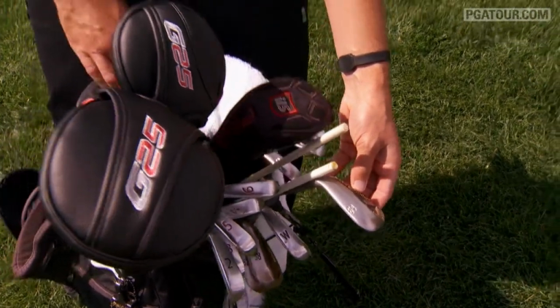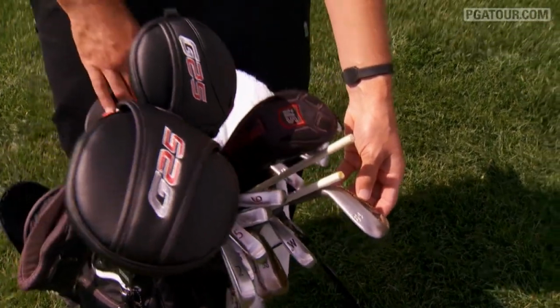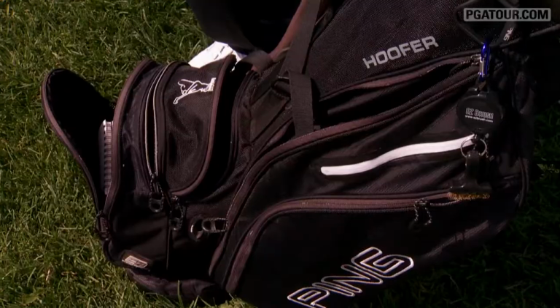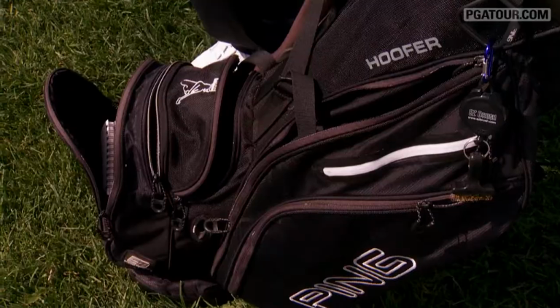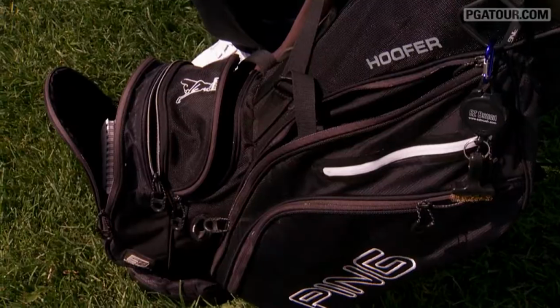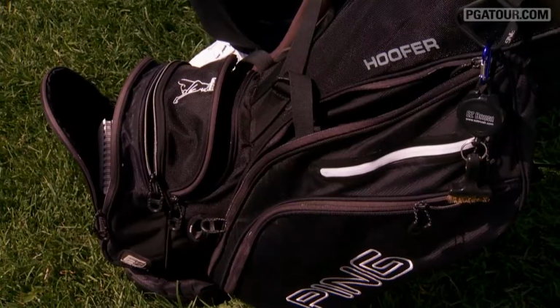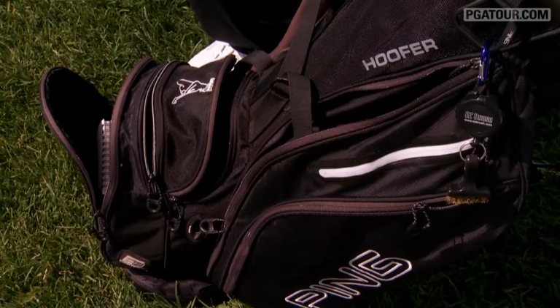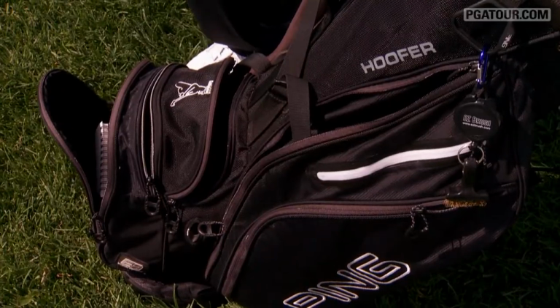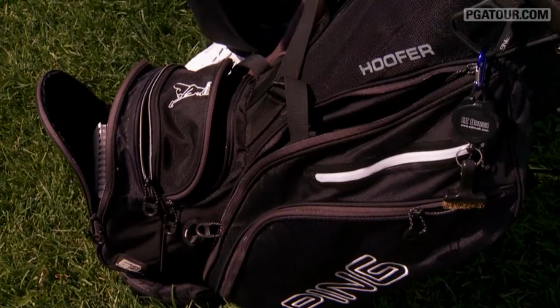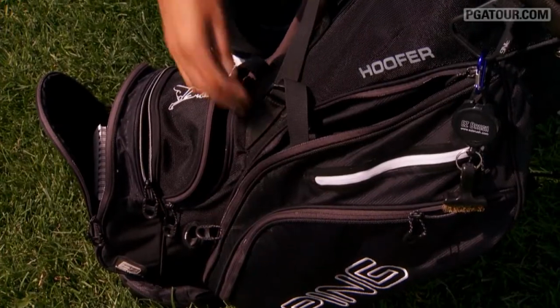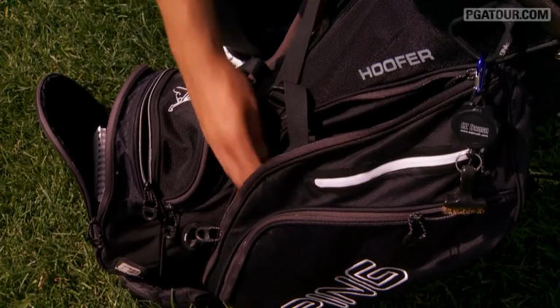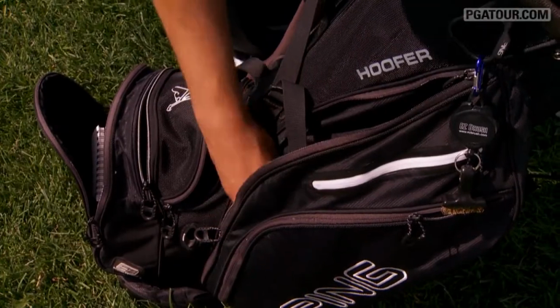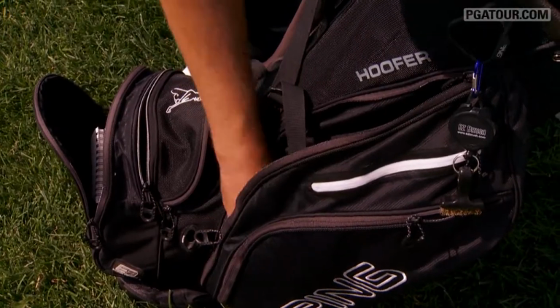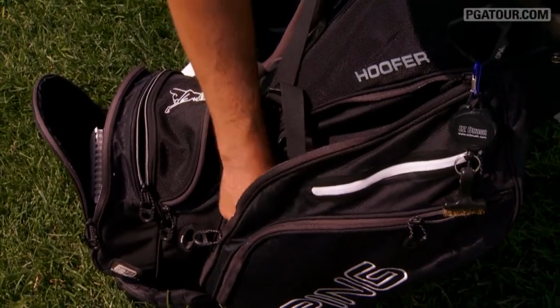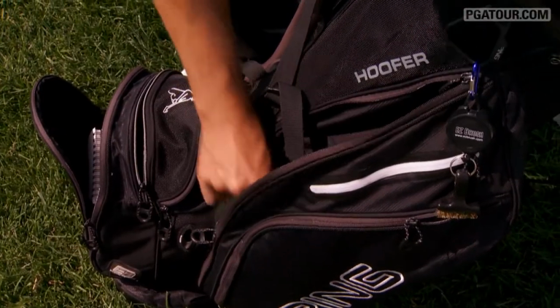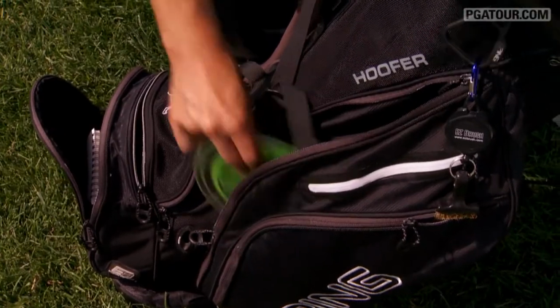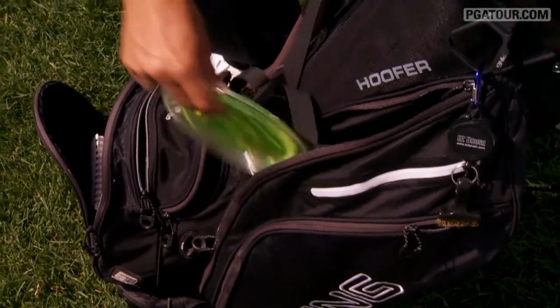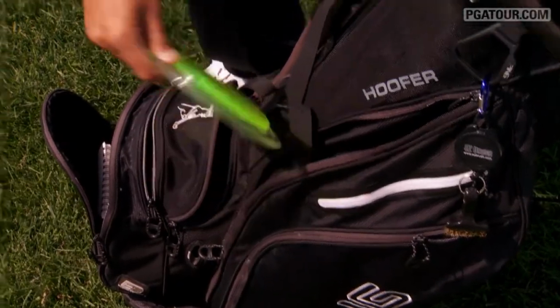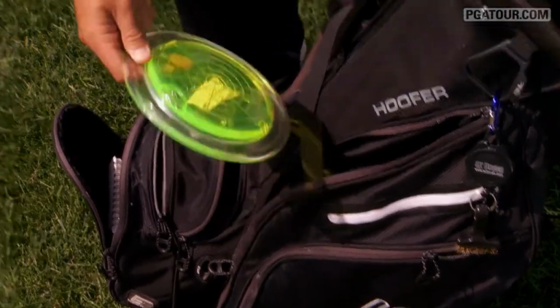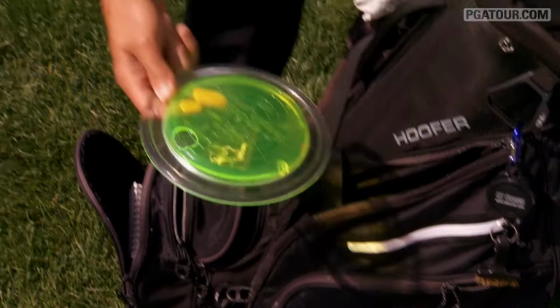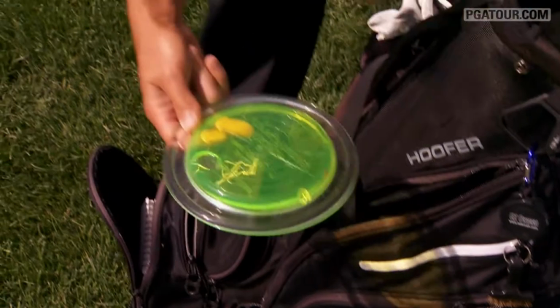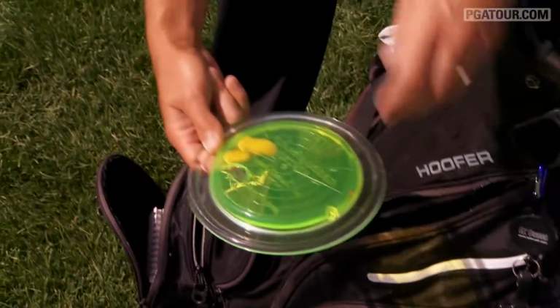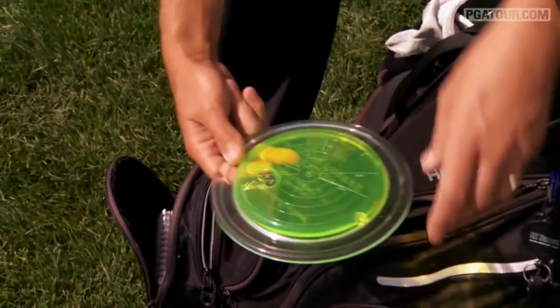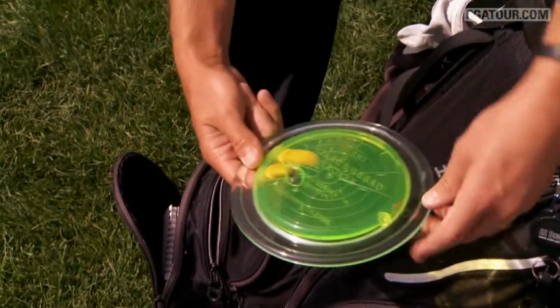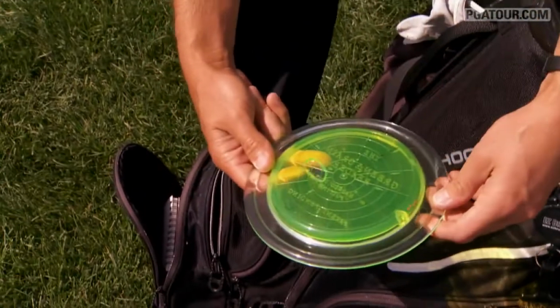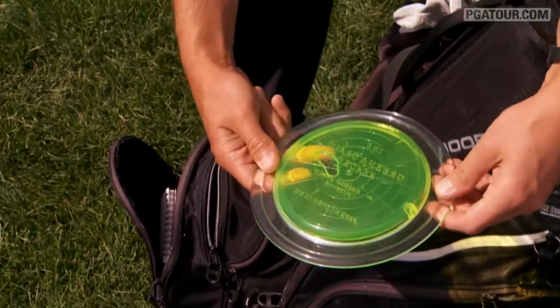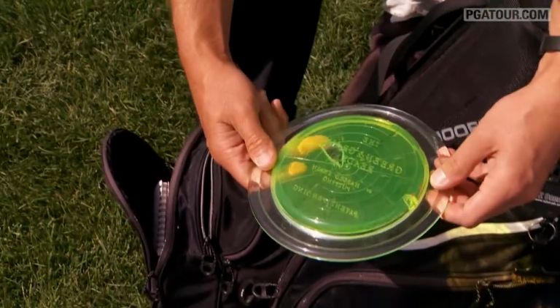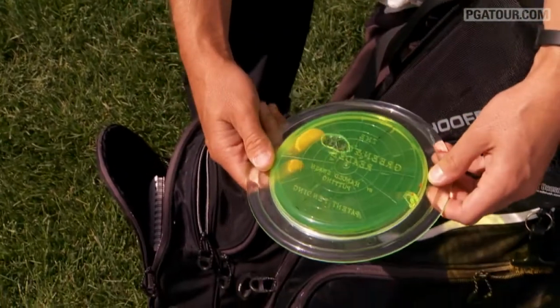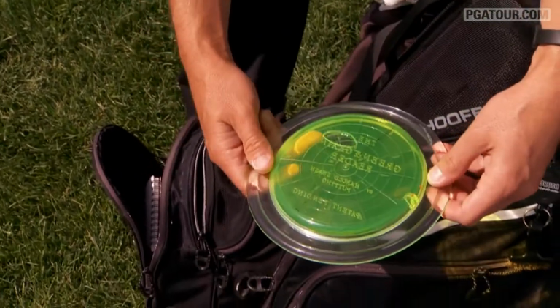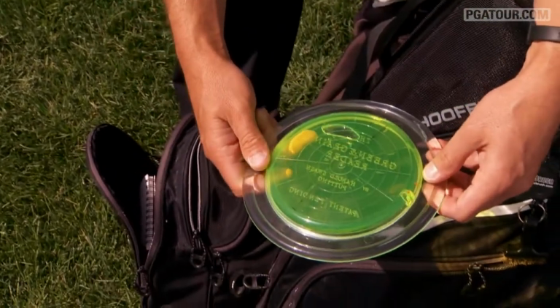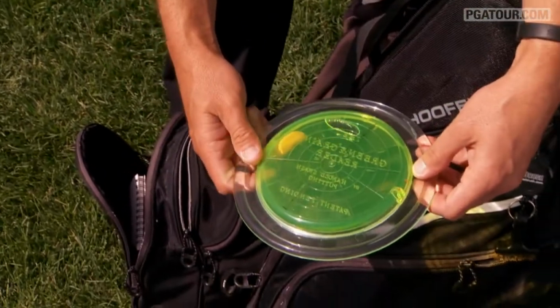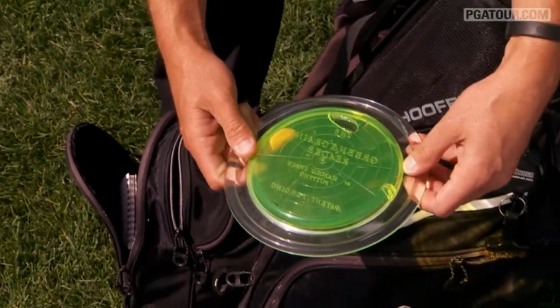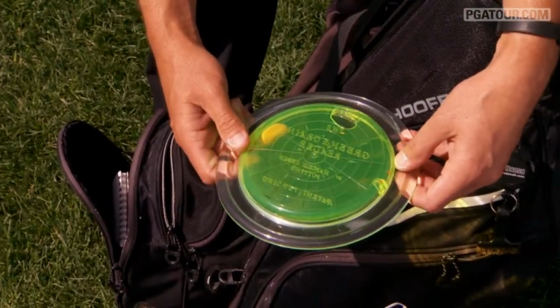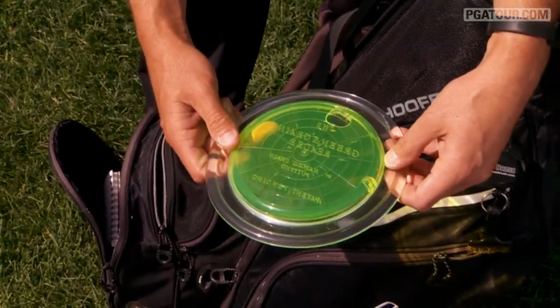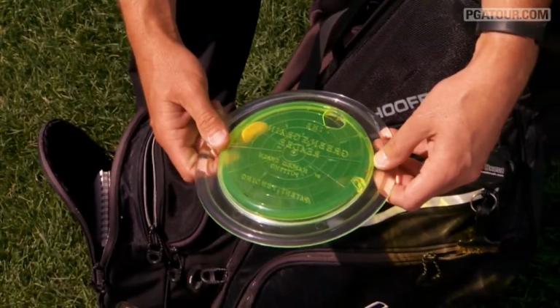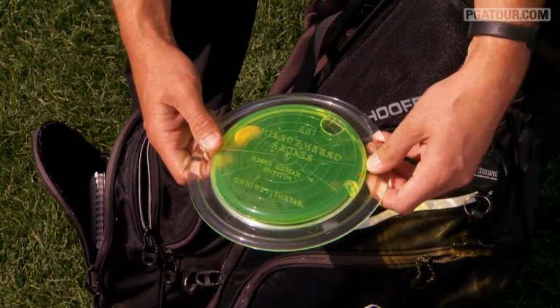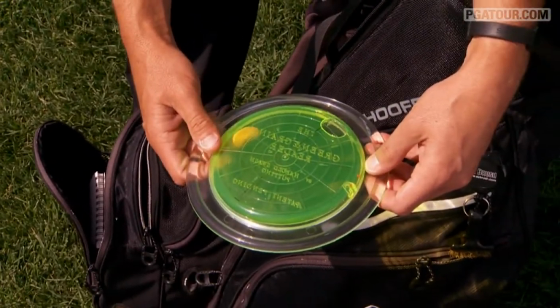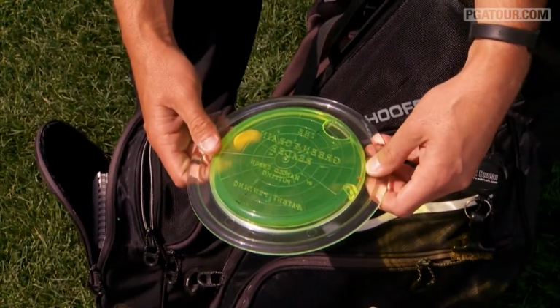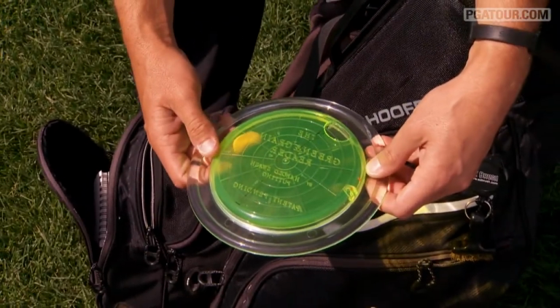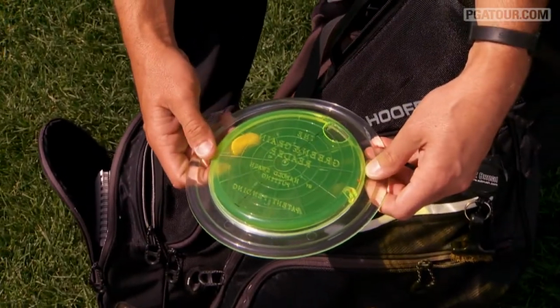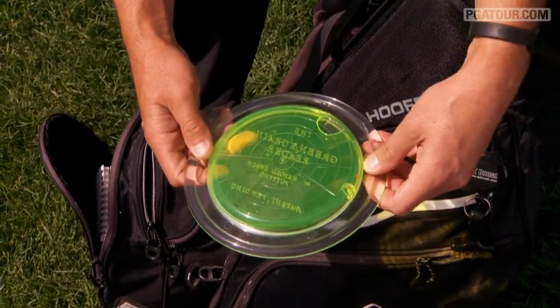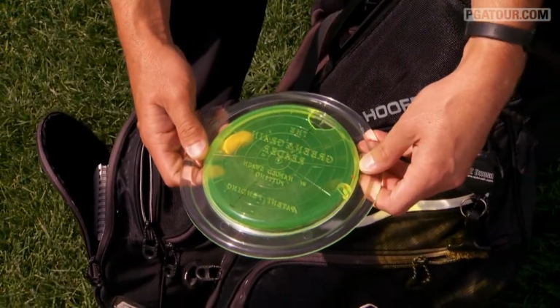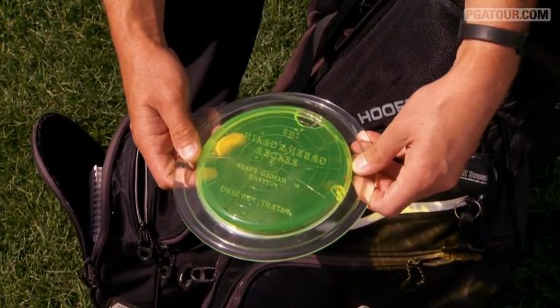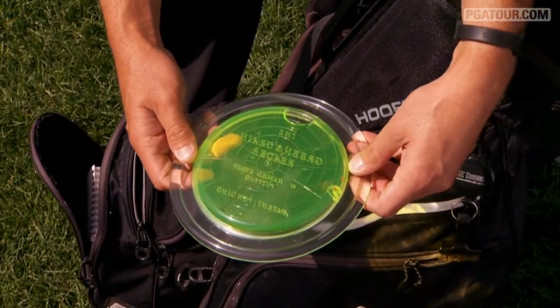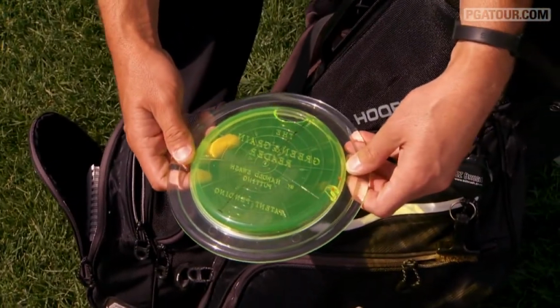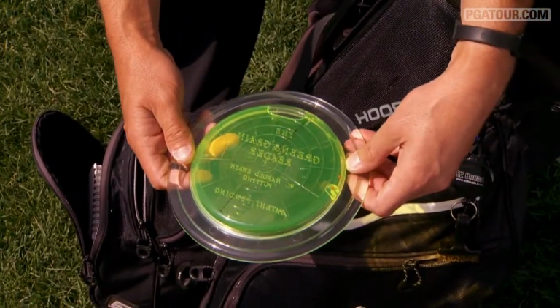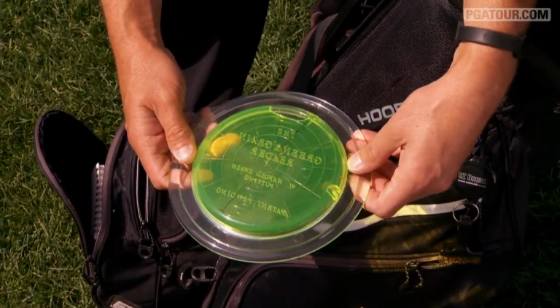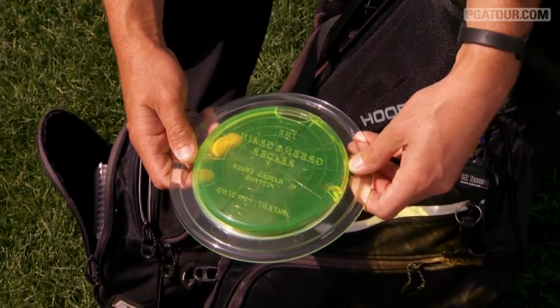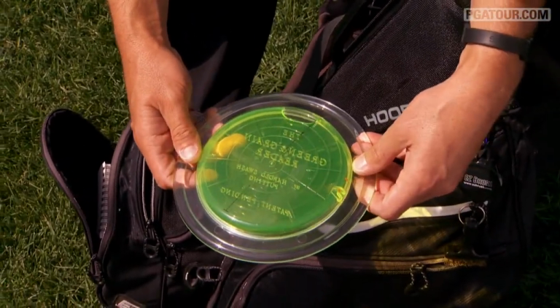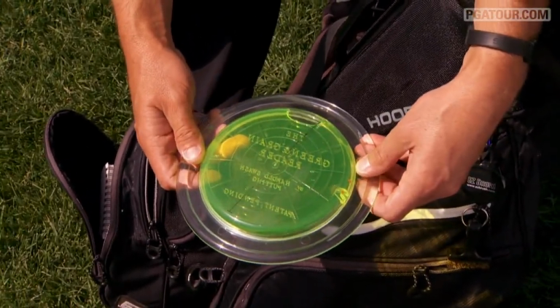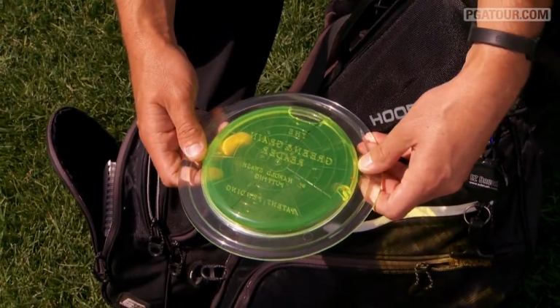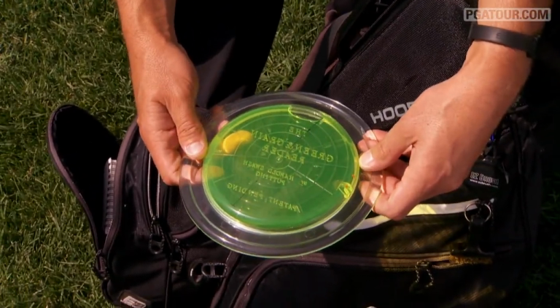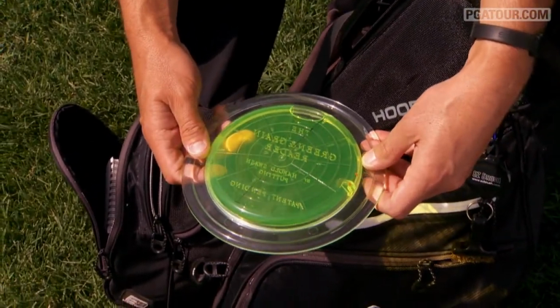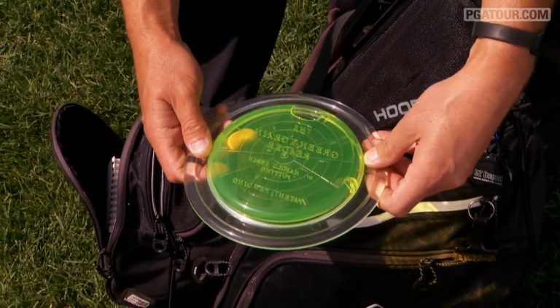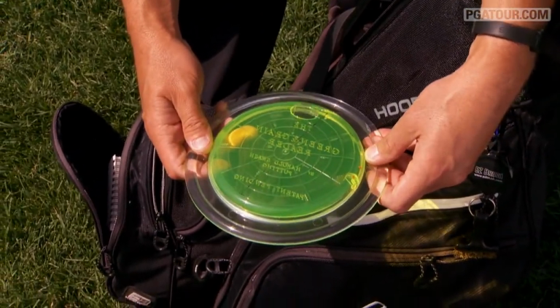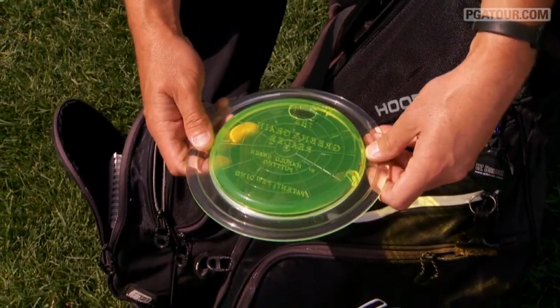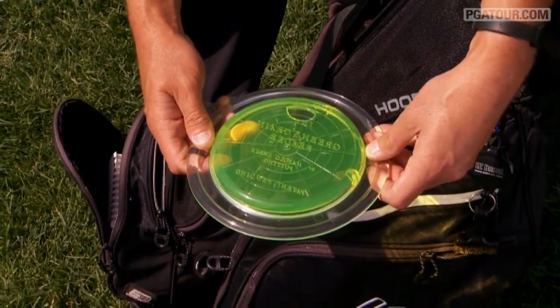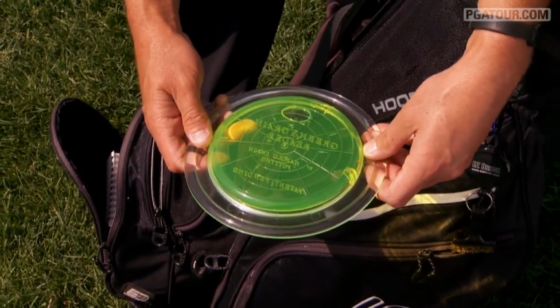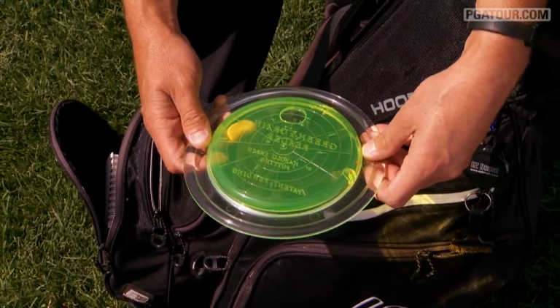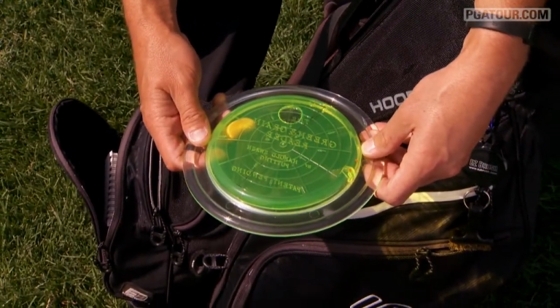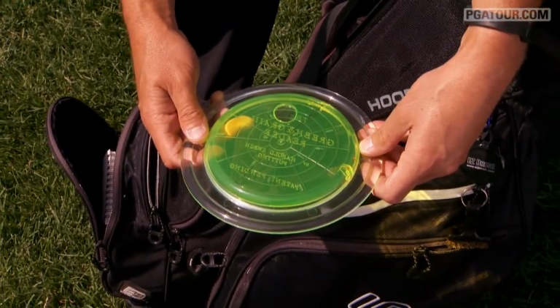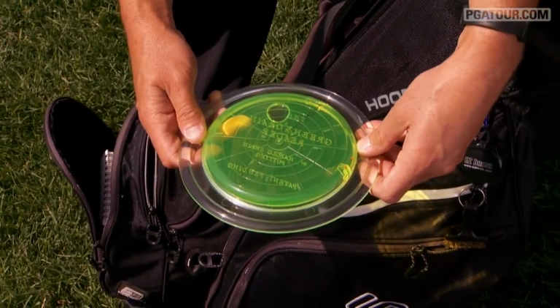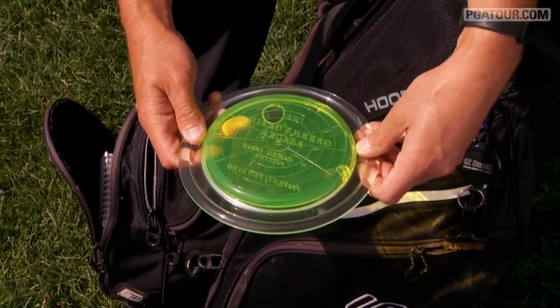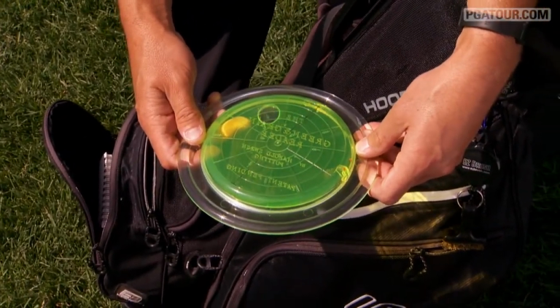One of the things I like to use for putting is a green and grain reader. What you do is you set it down on the green and you'll see the bubble move.